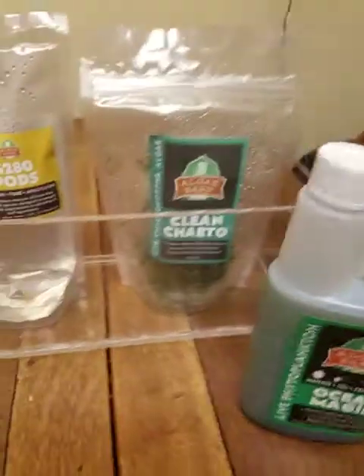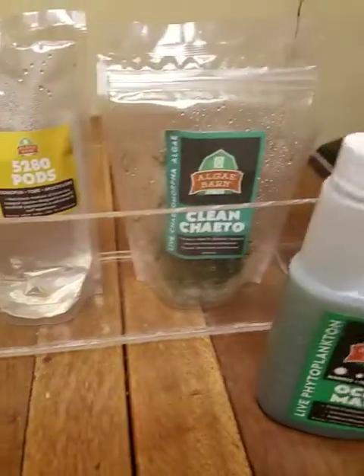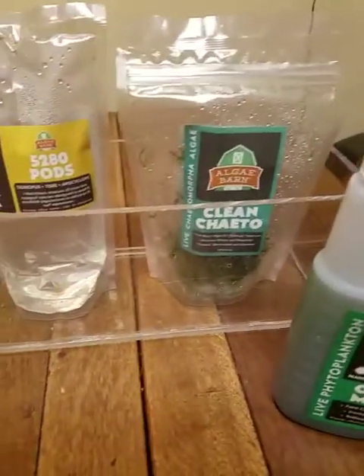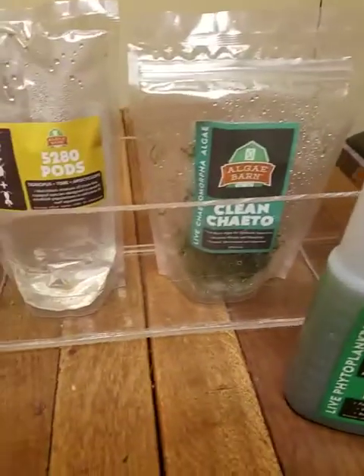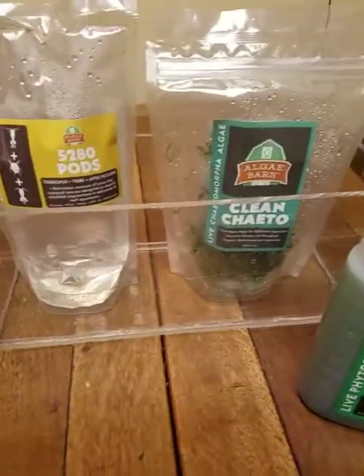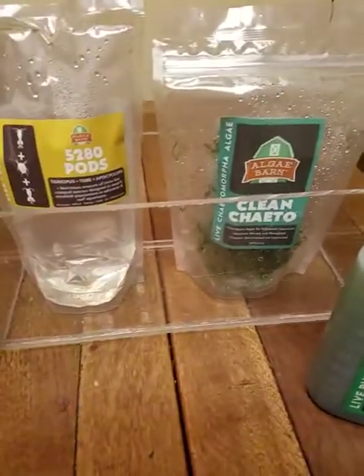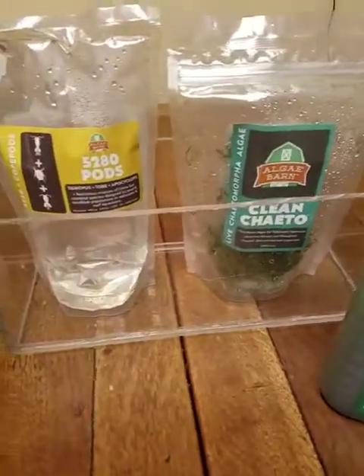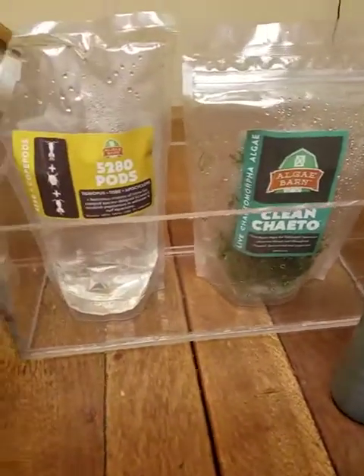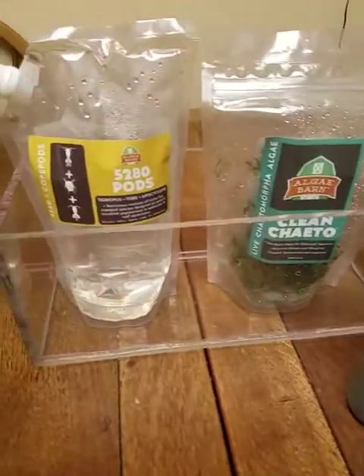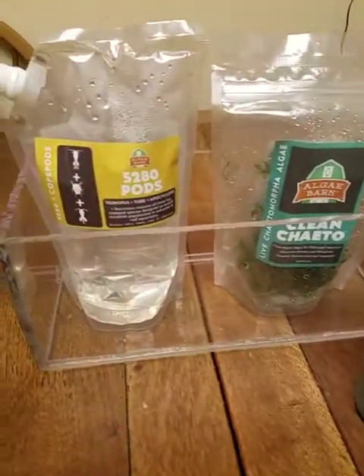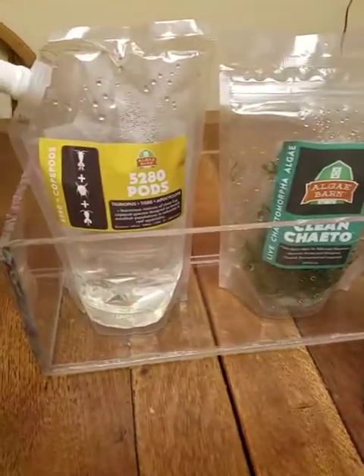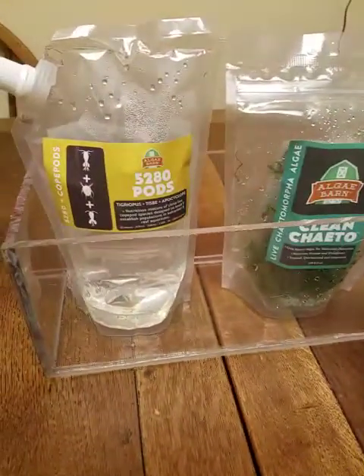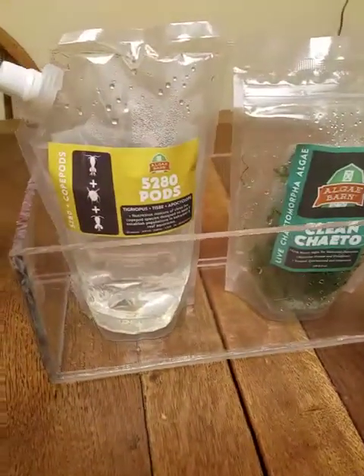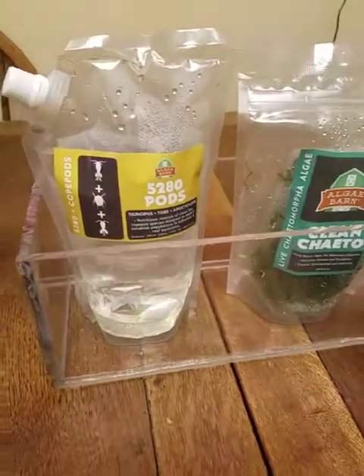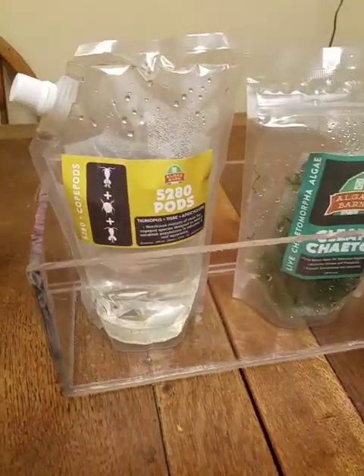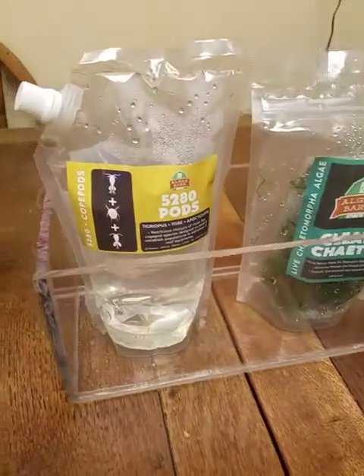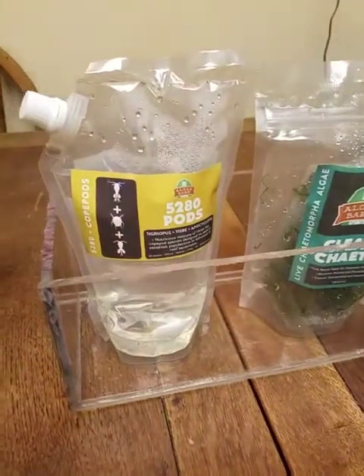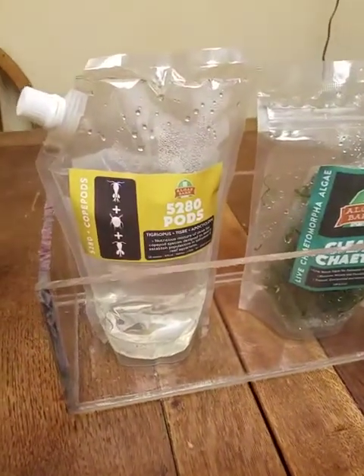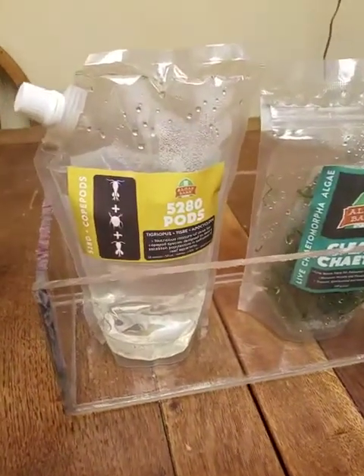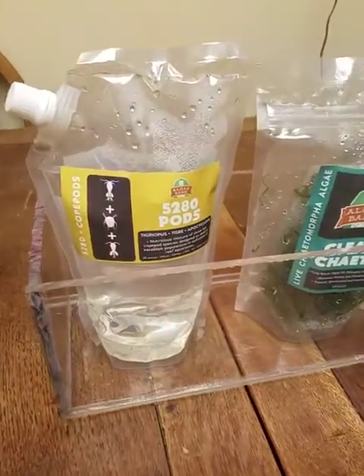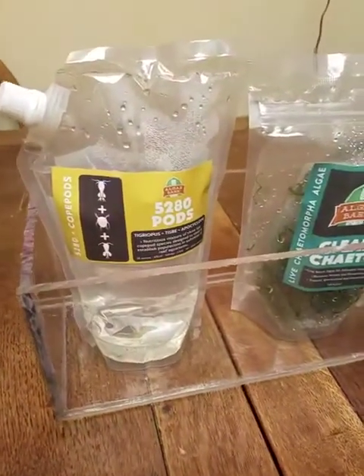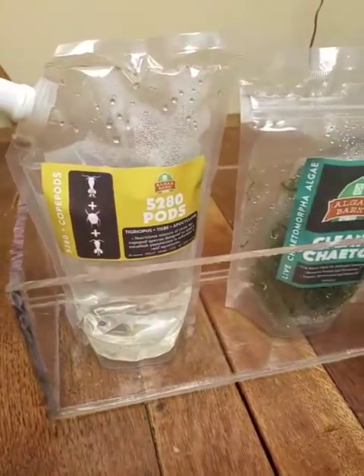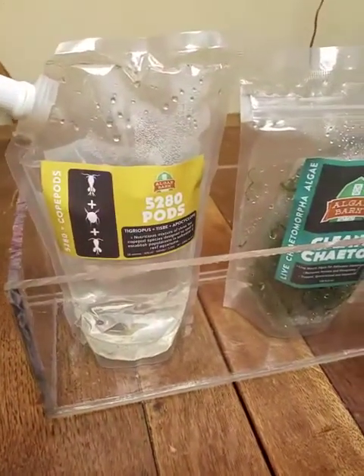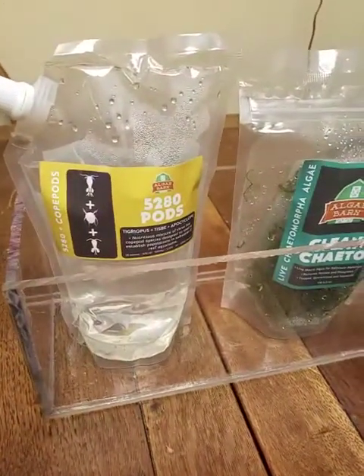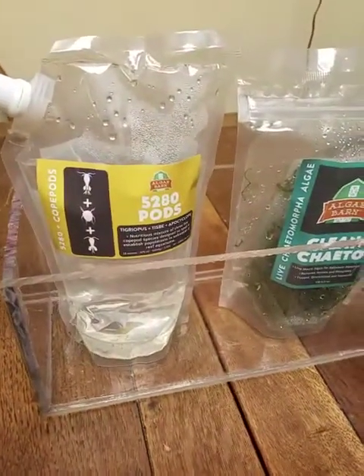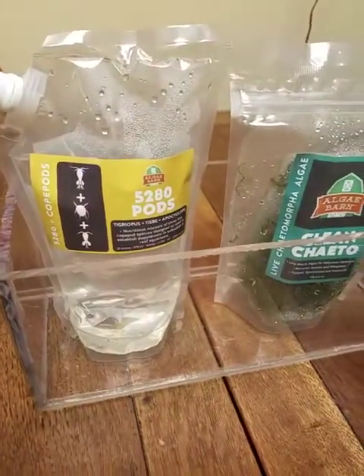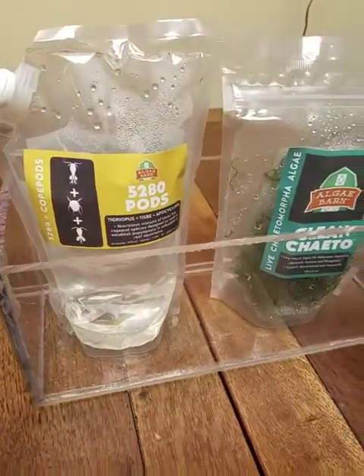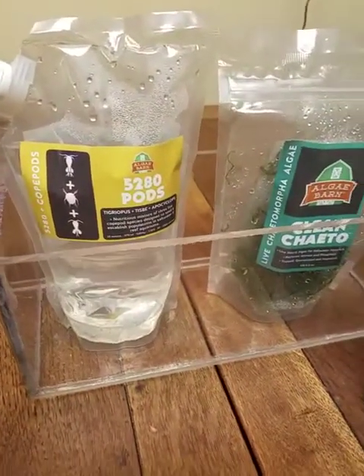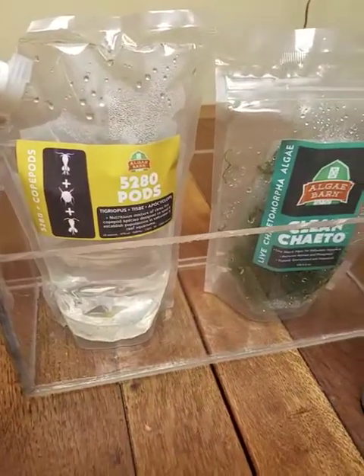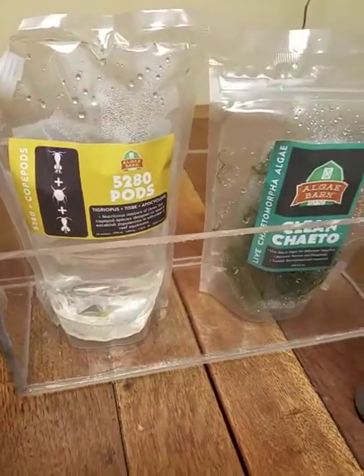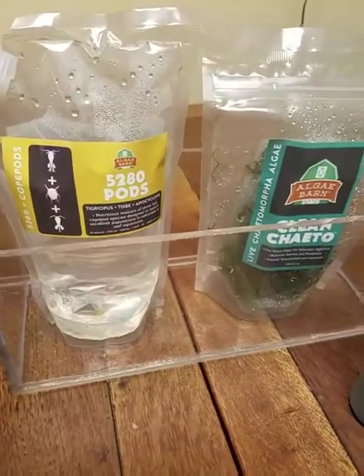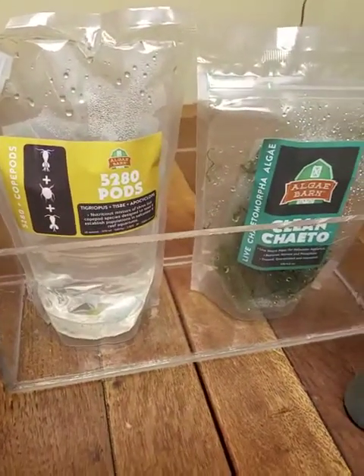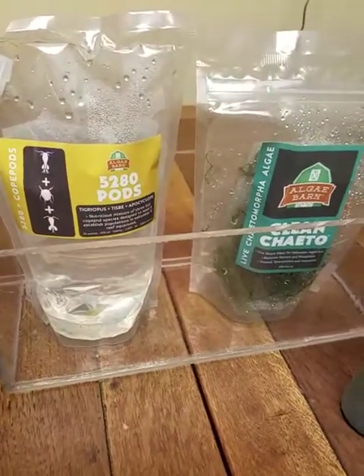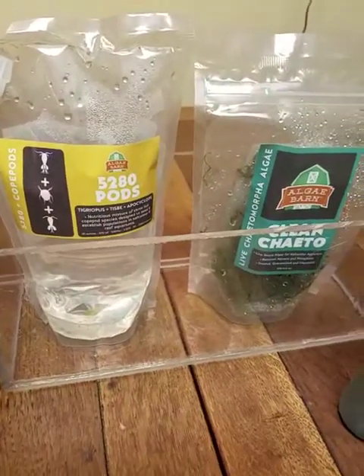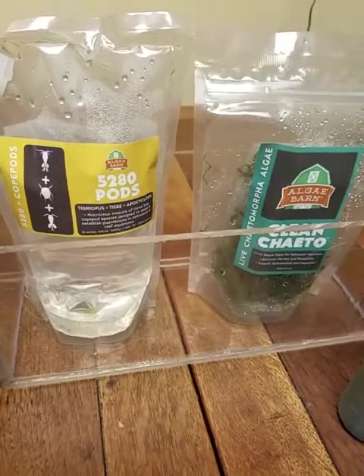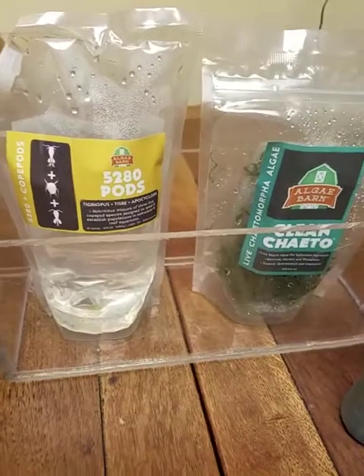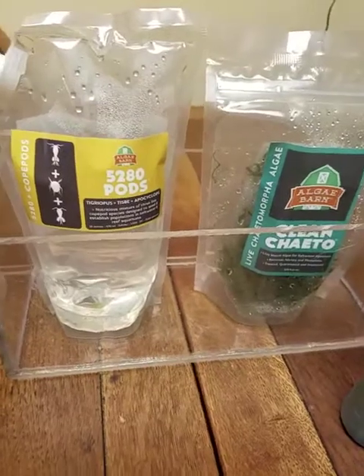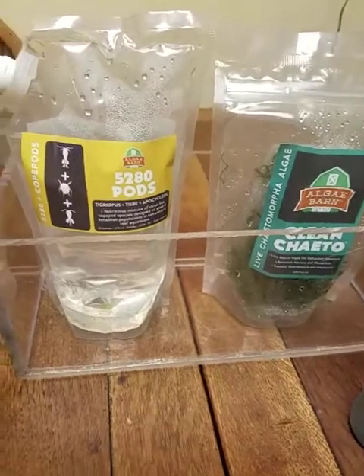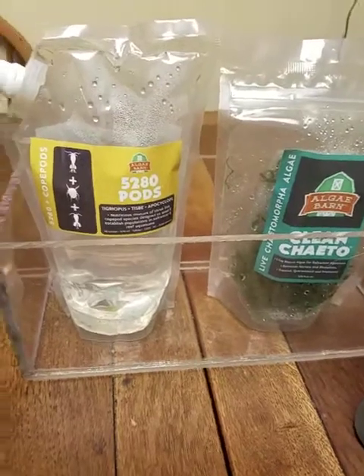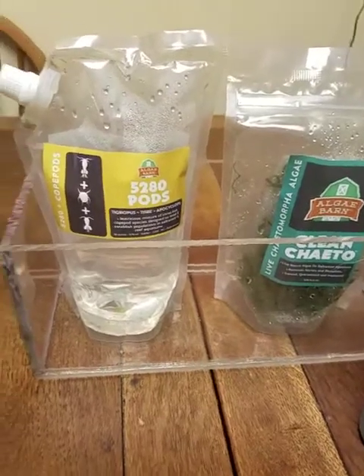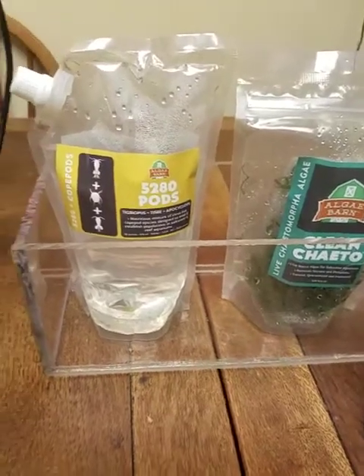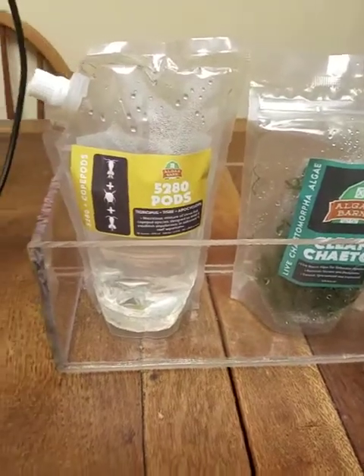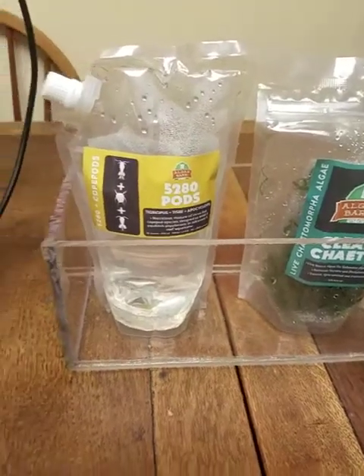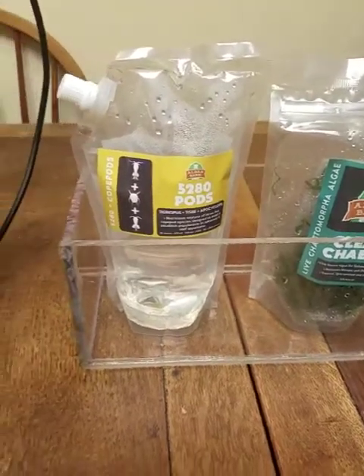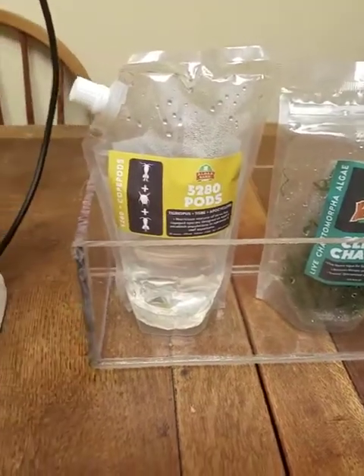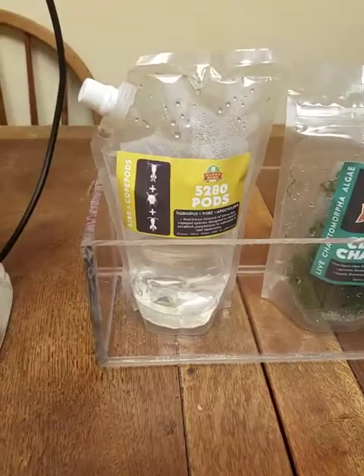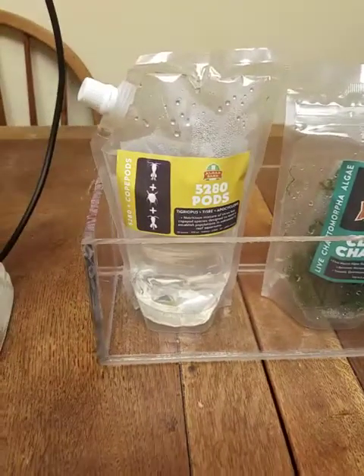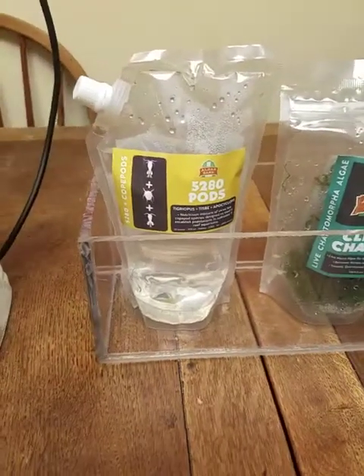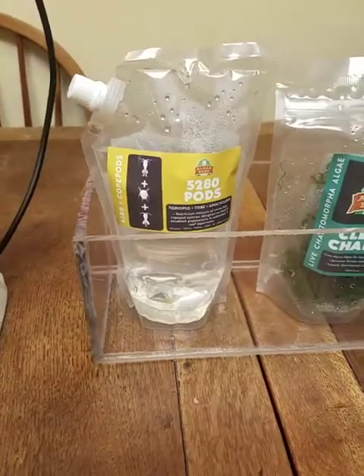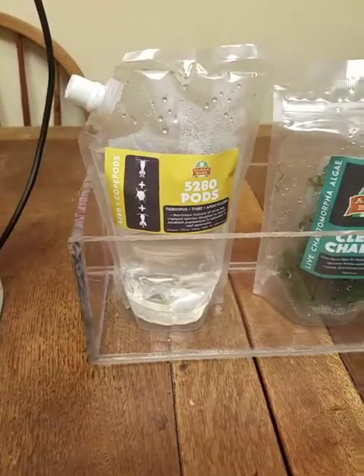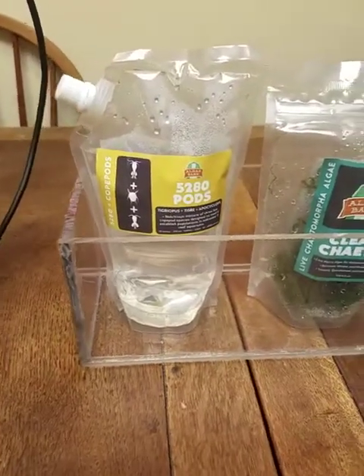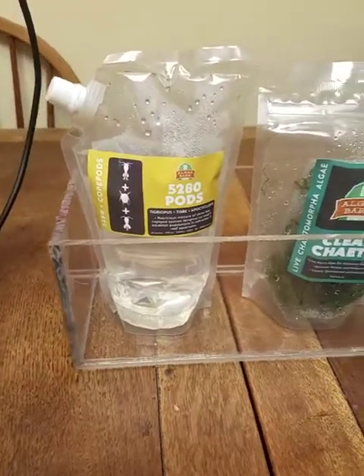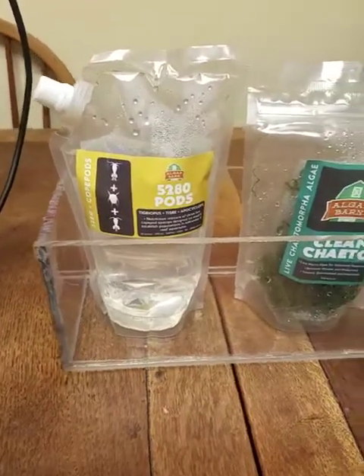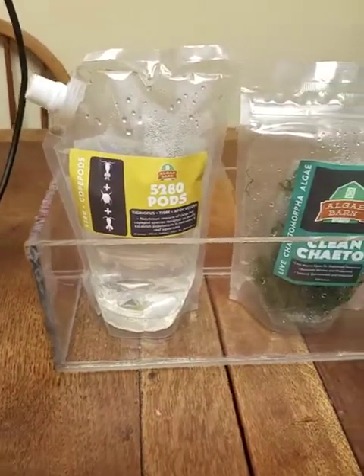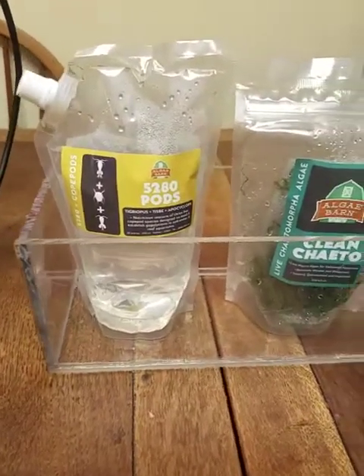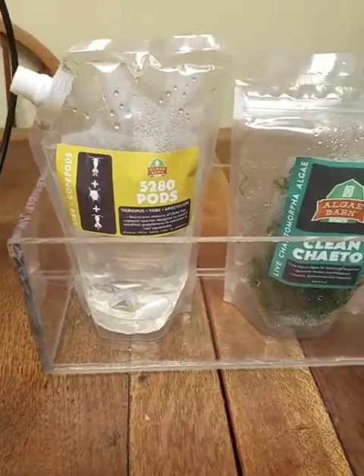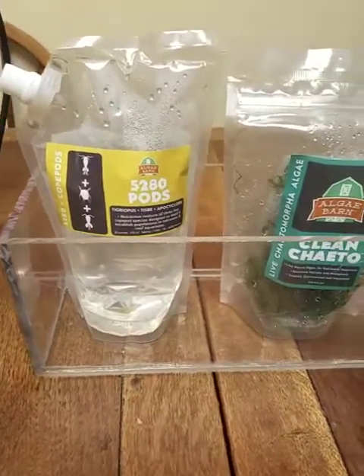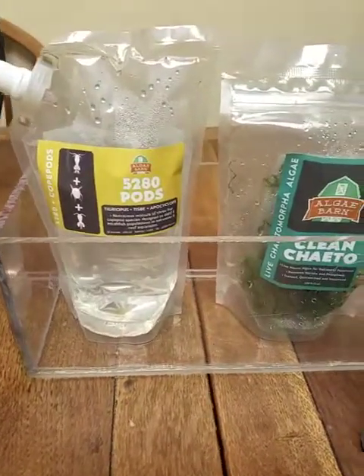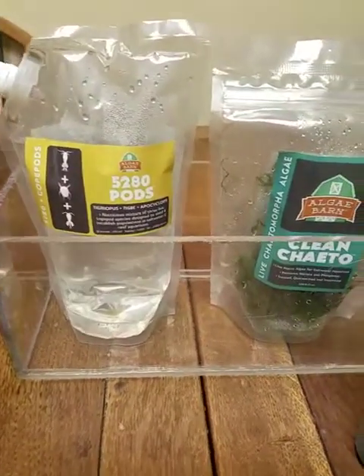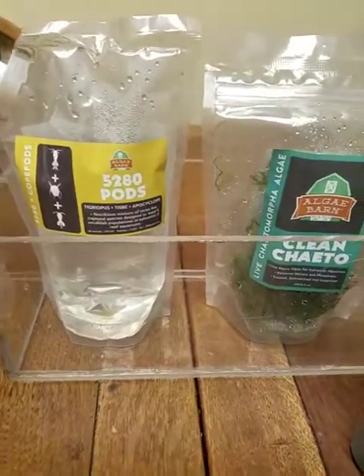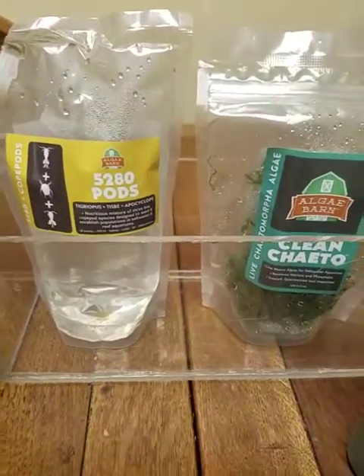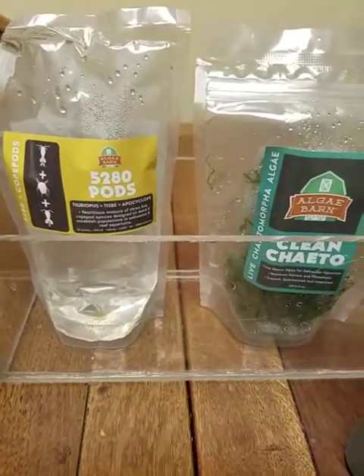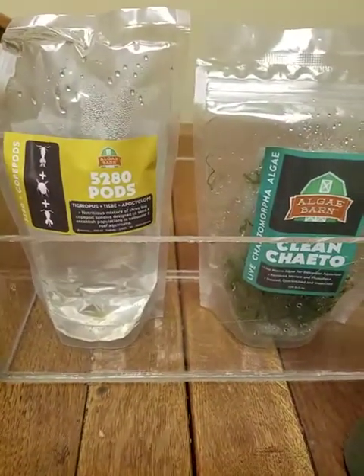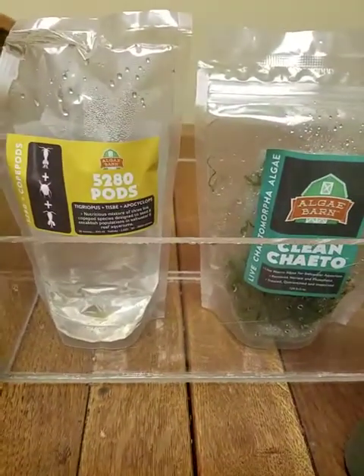This is going to be the first time I'm going to try to cultivate my own copepods for my fish in my tank. This will be a little vlog series.